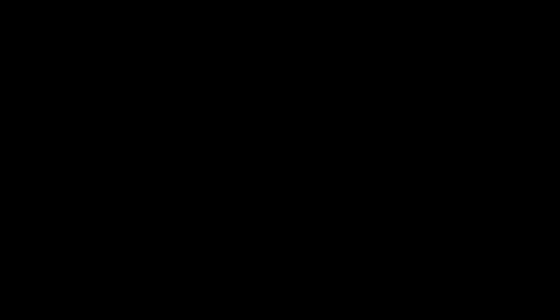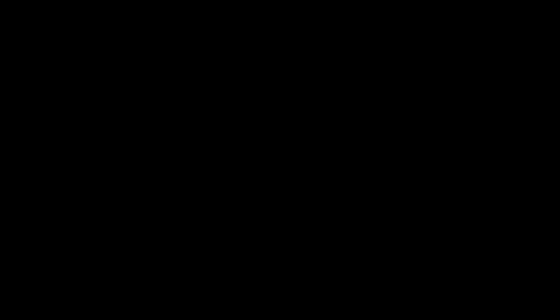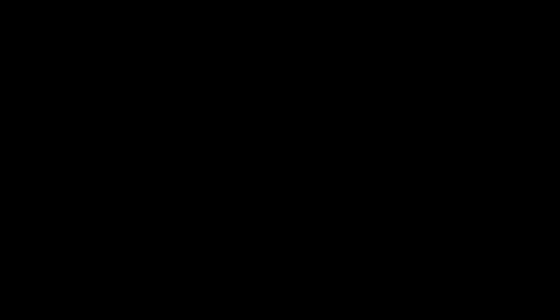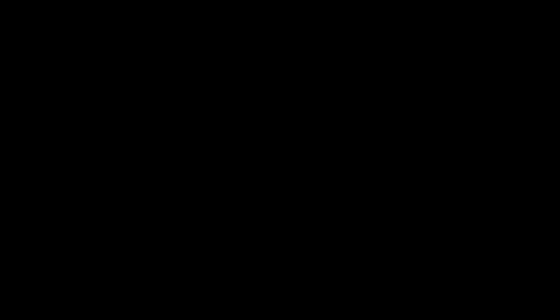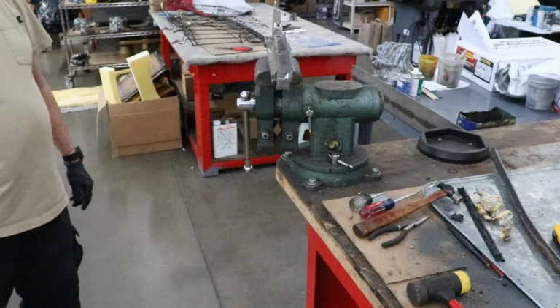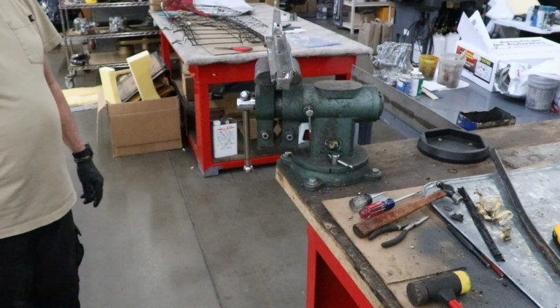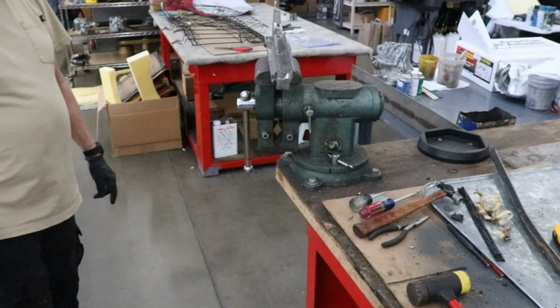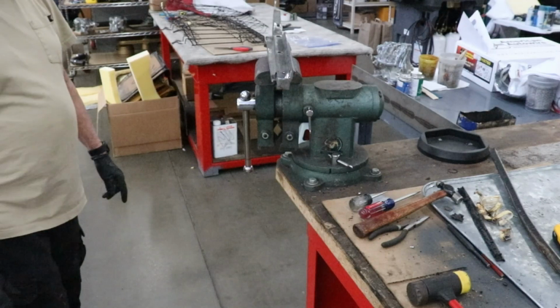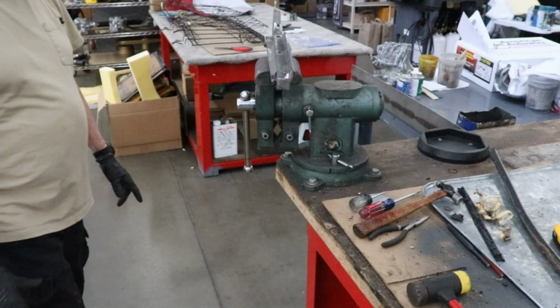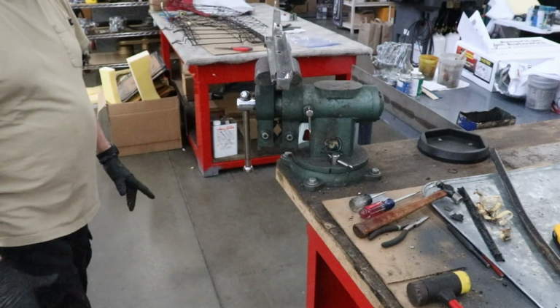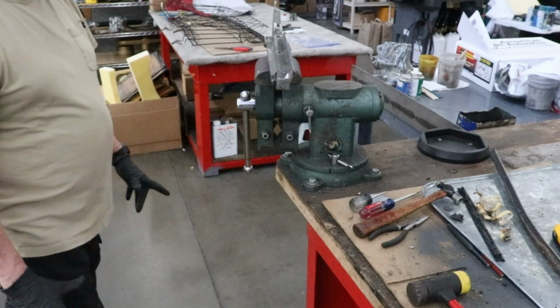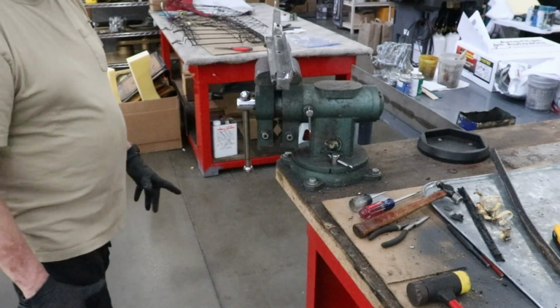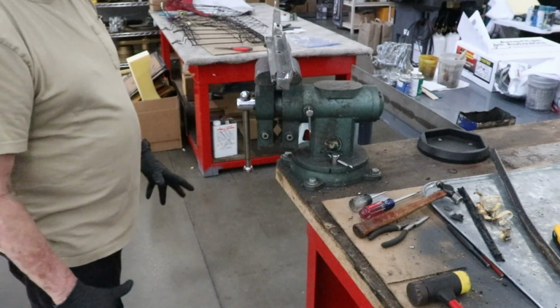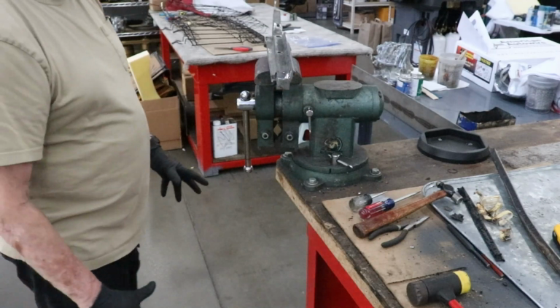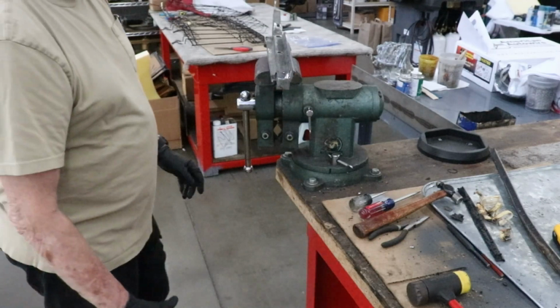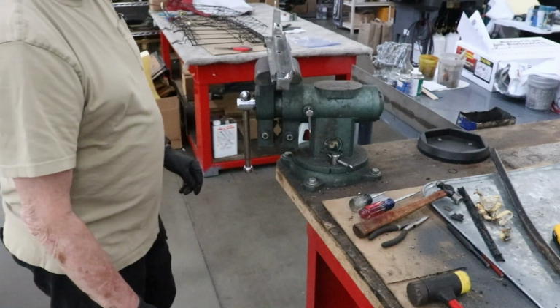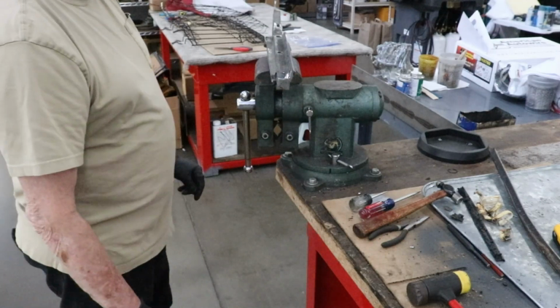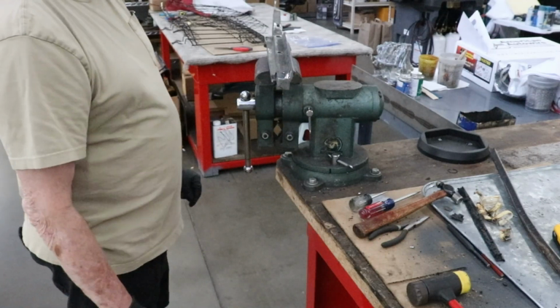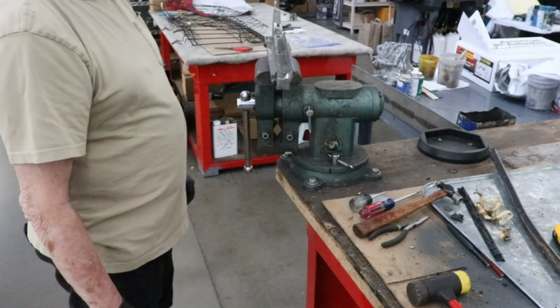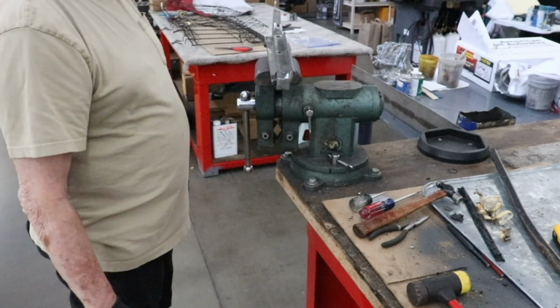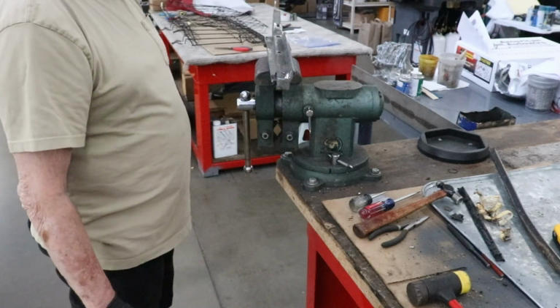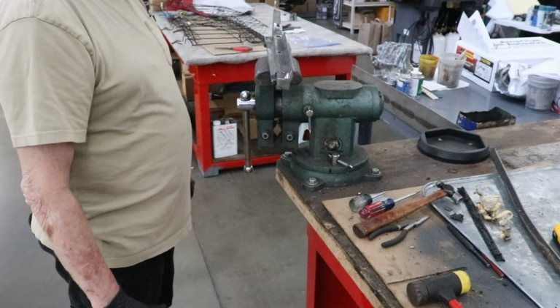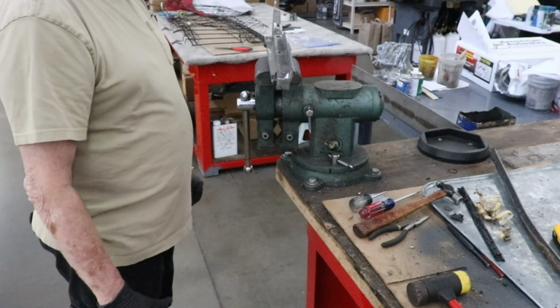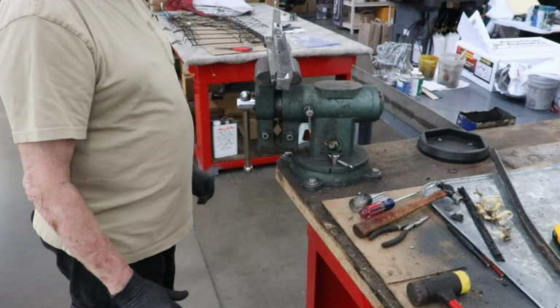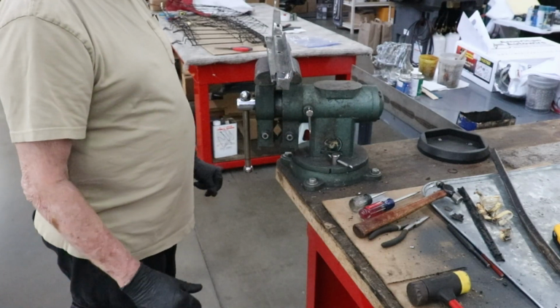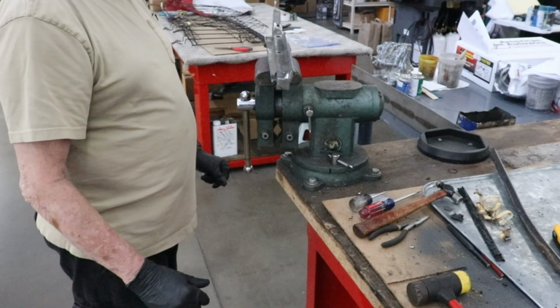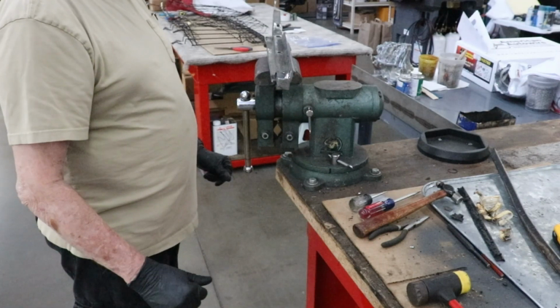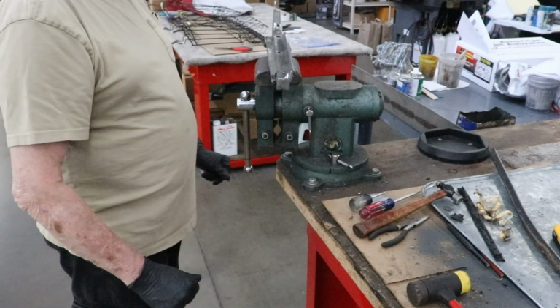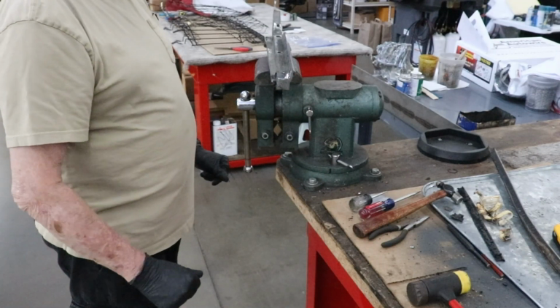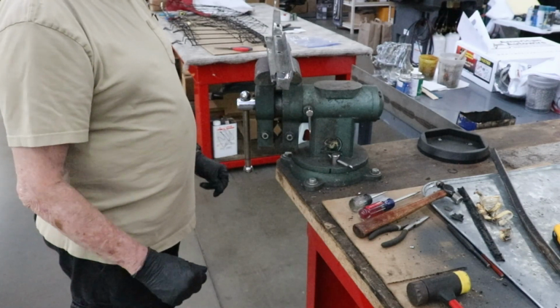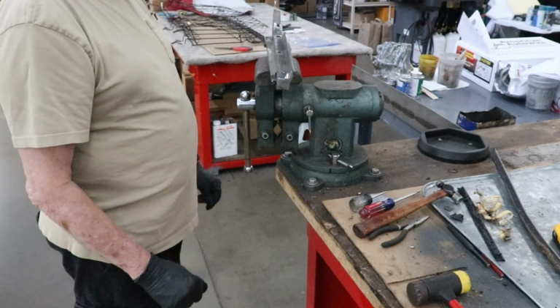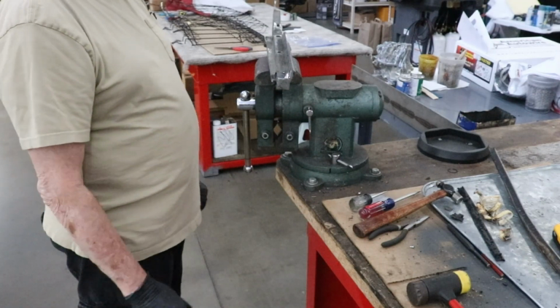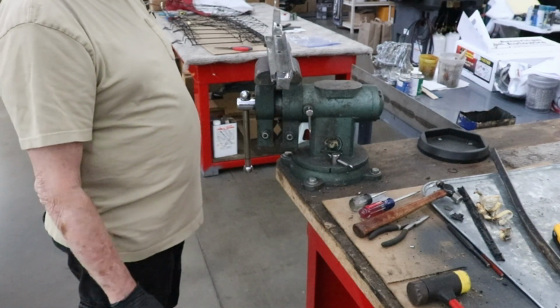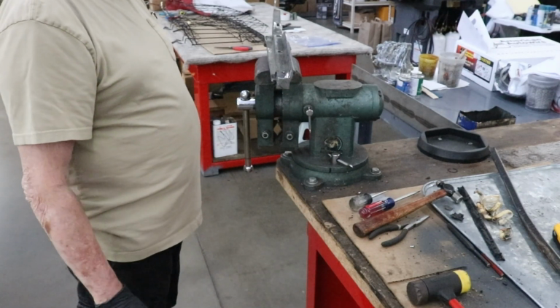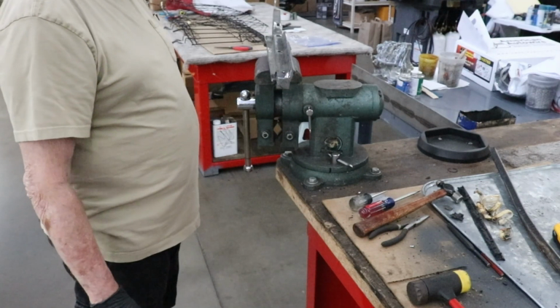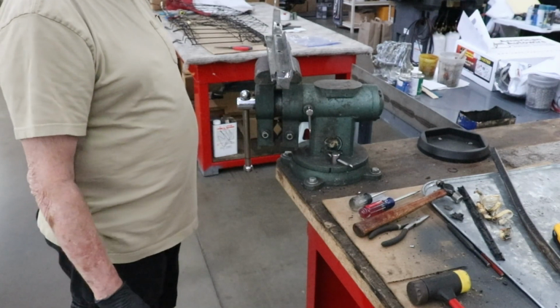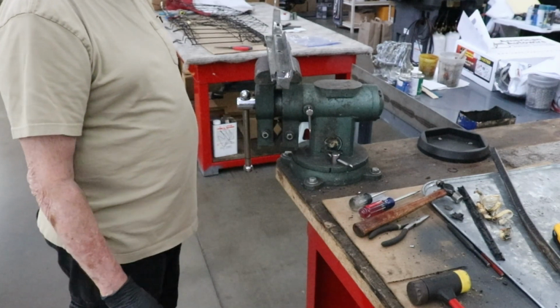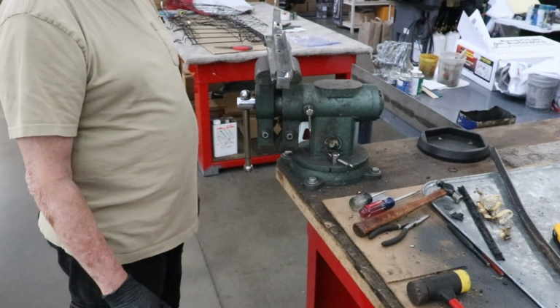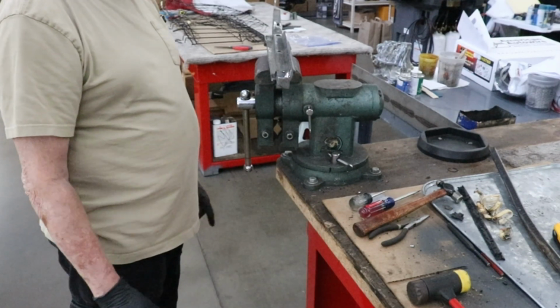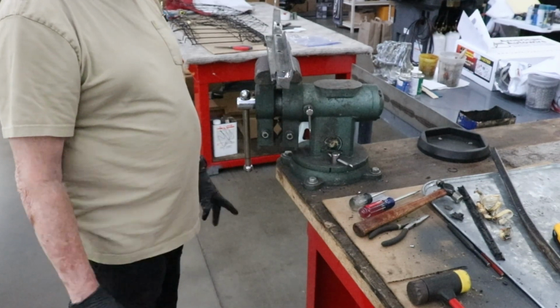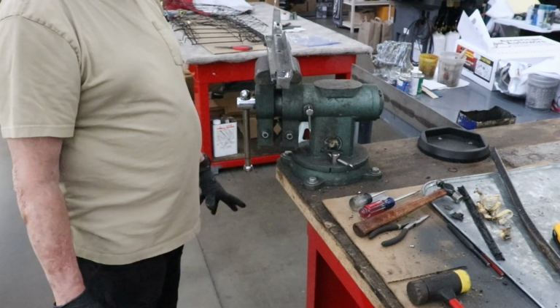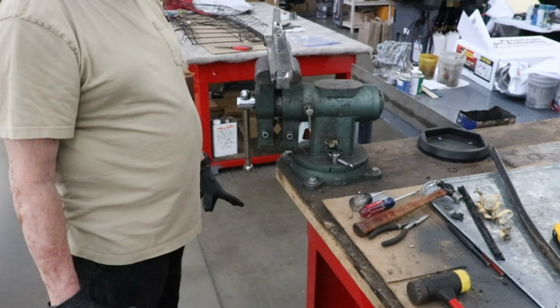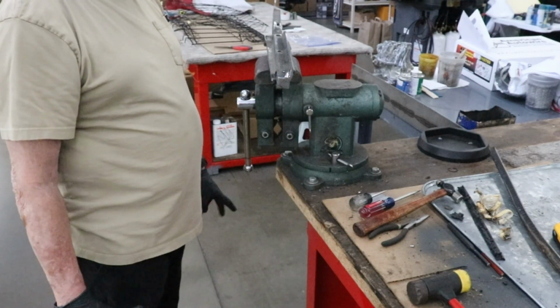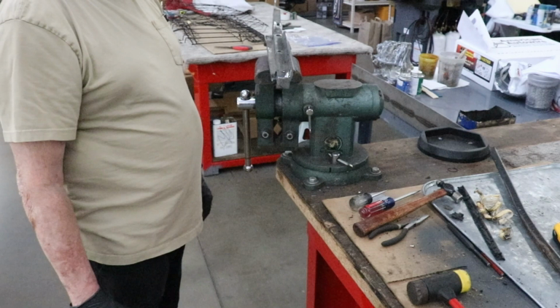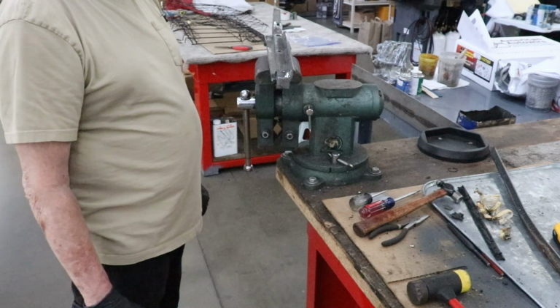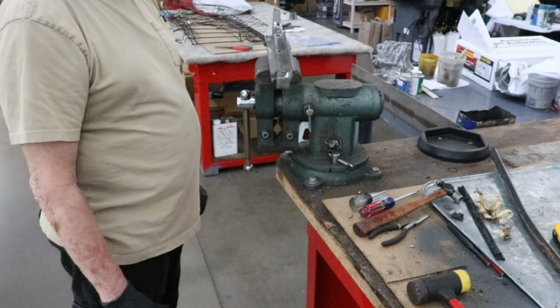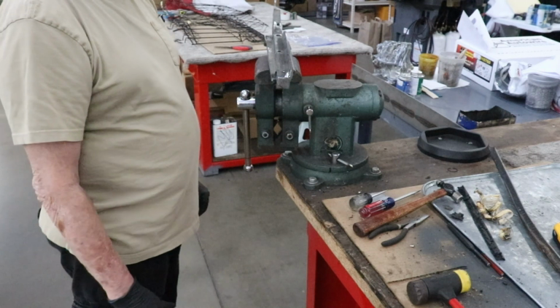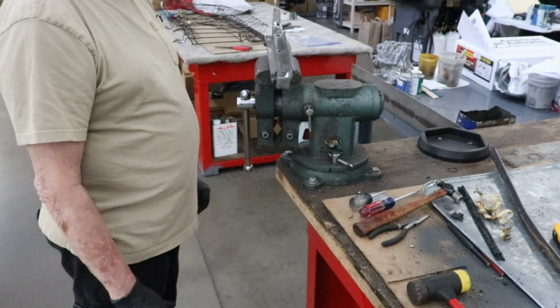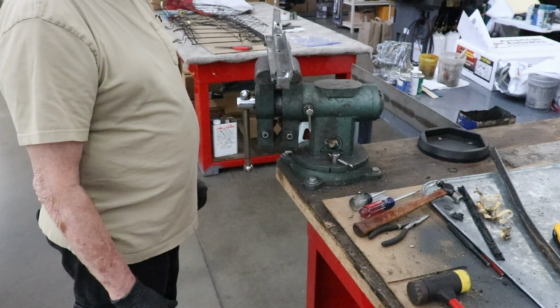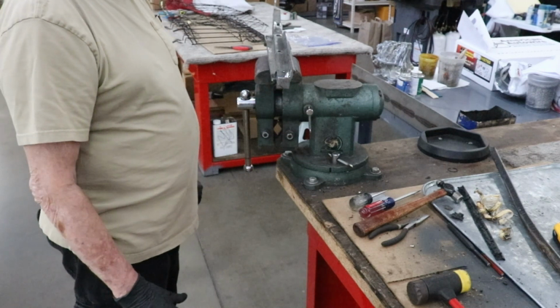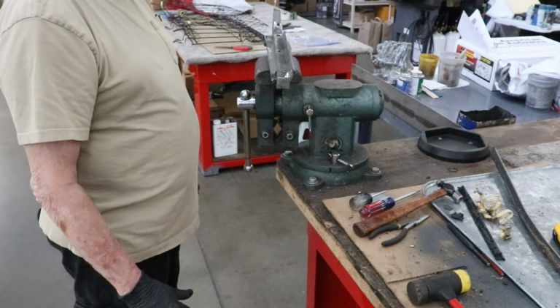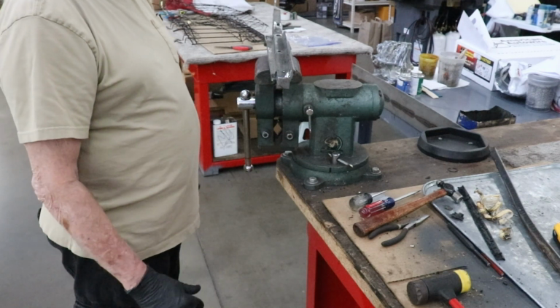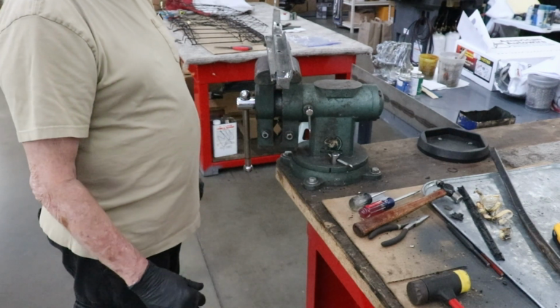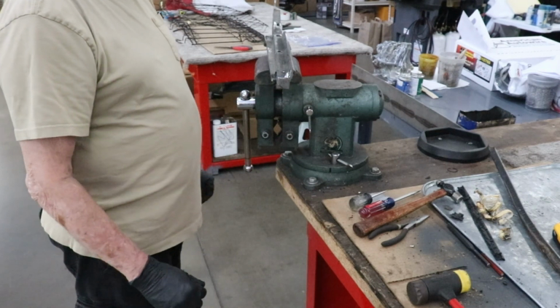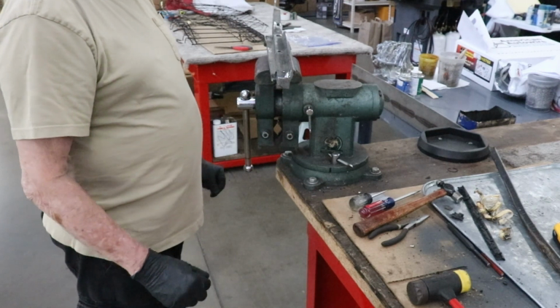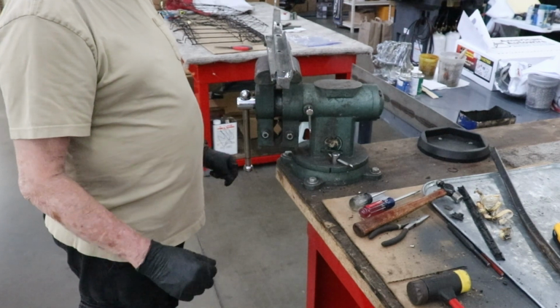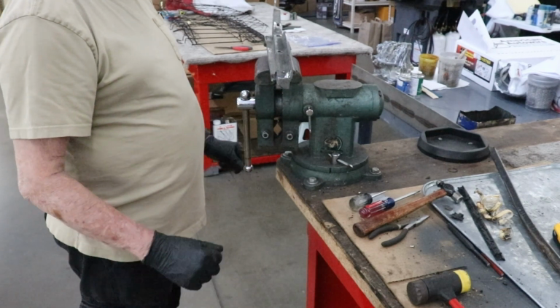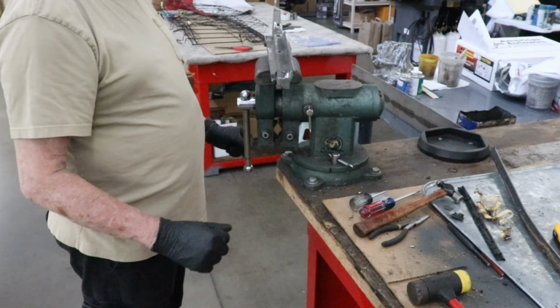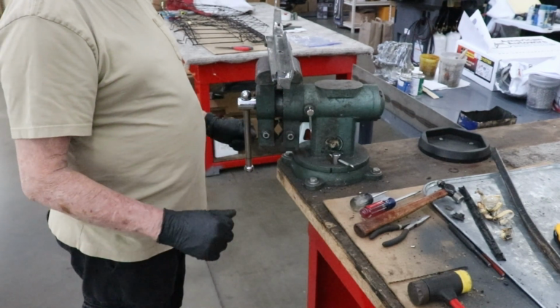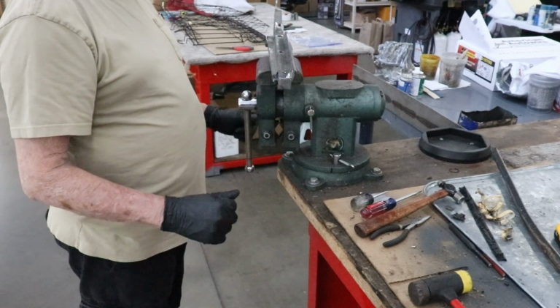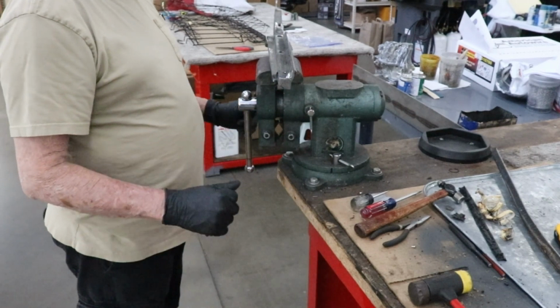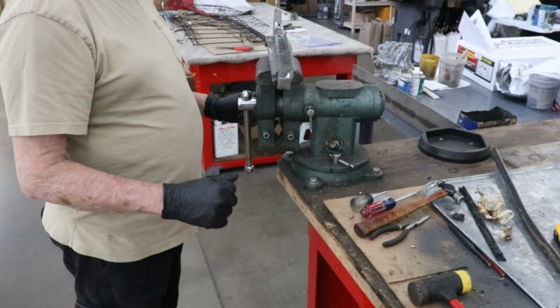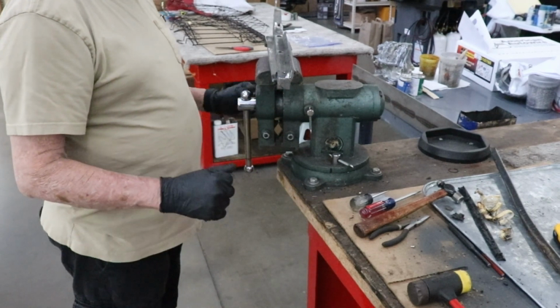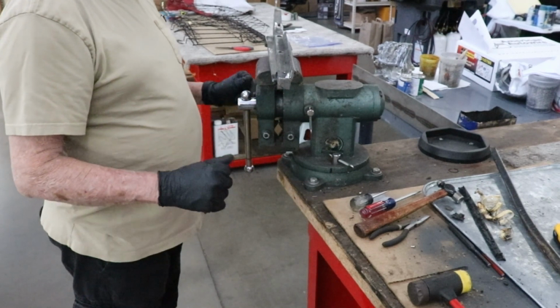We're here to do a test on the rivet links for the window channel on a T-Bird to the front guide.